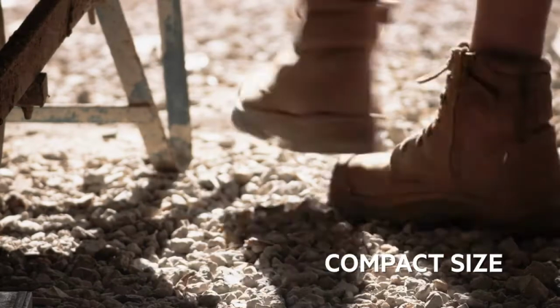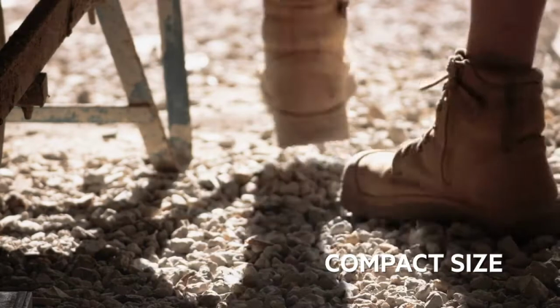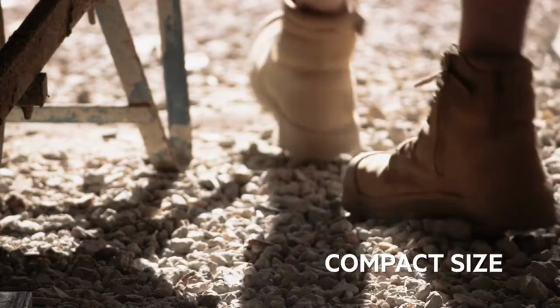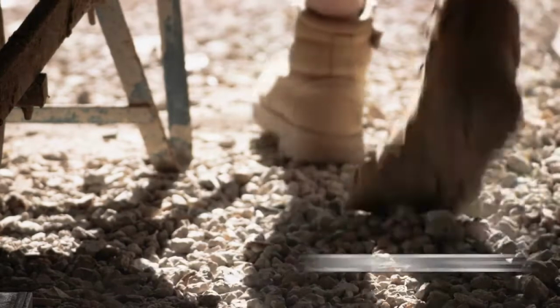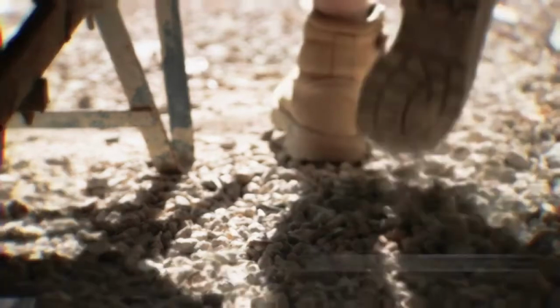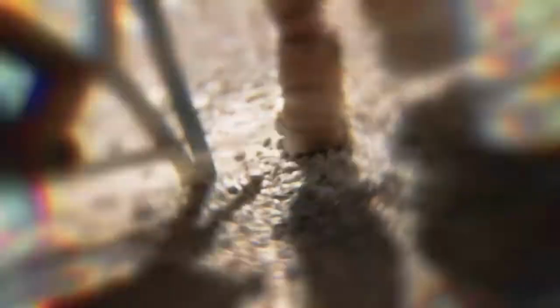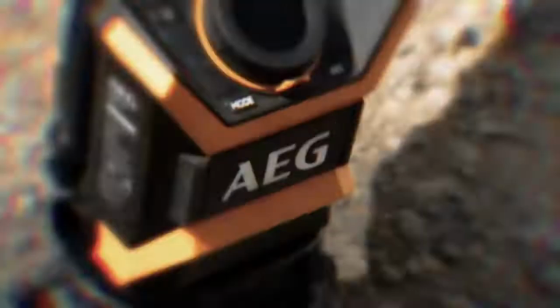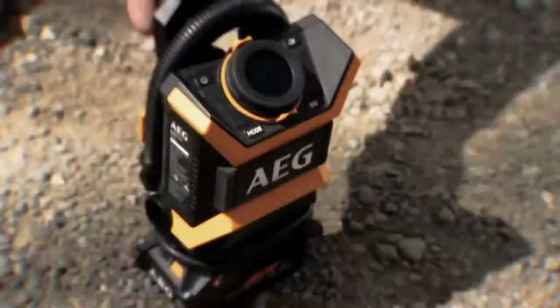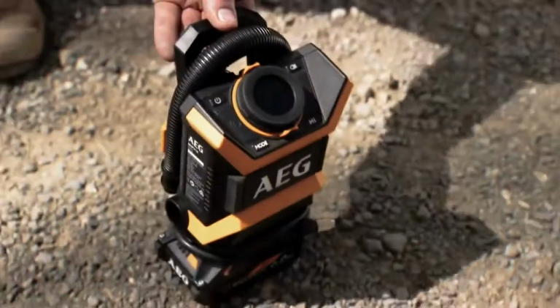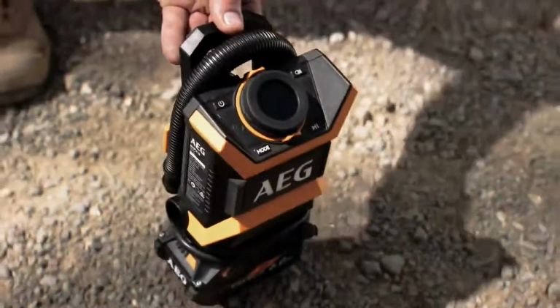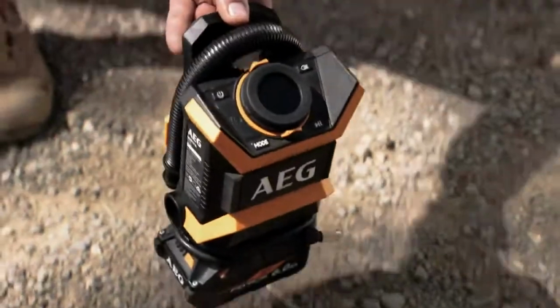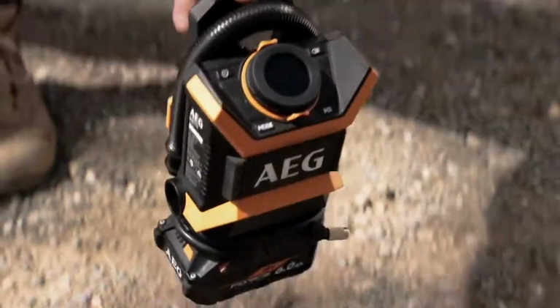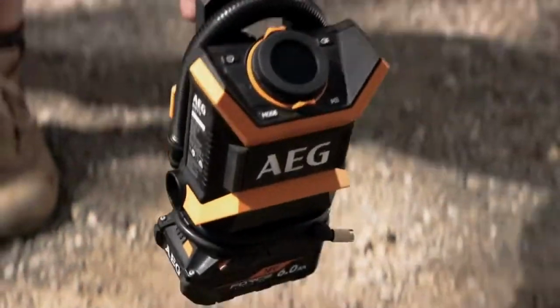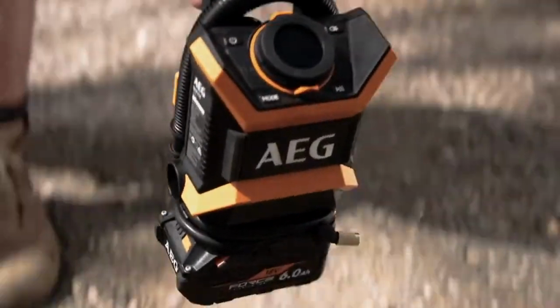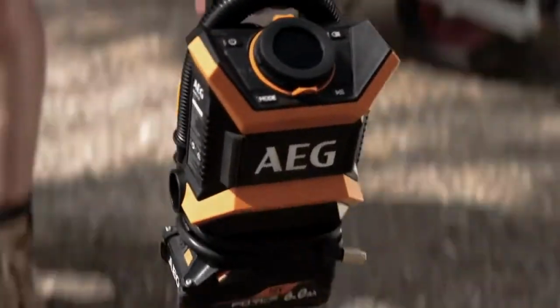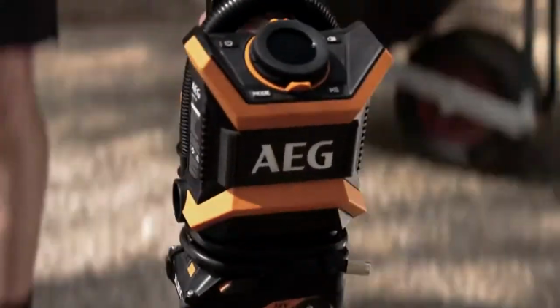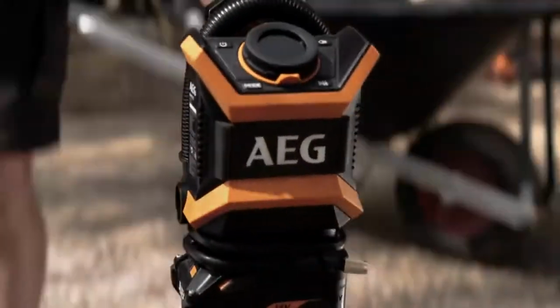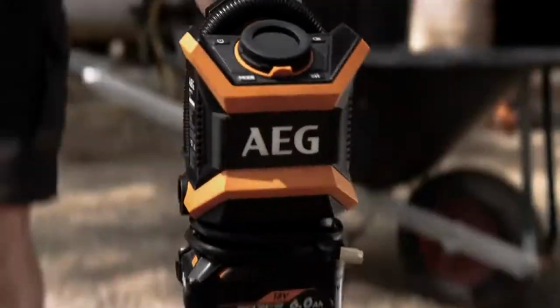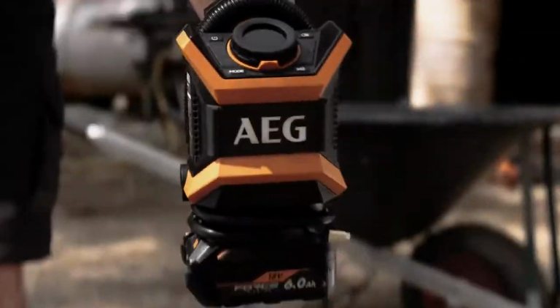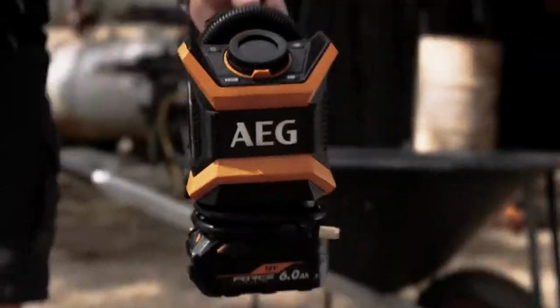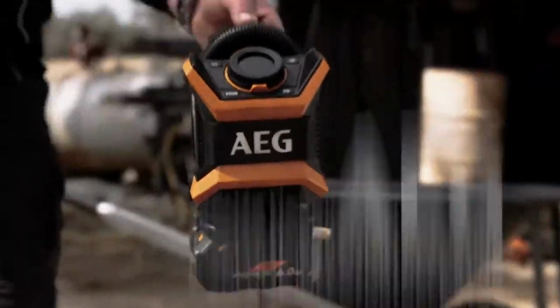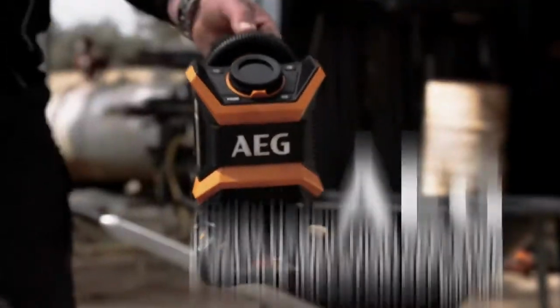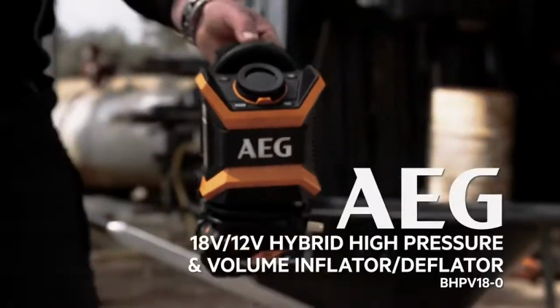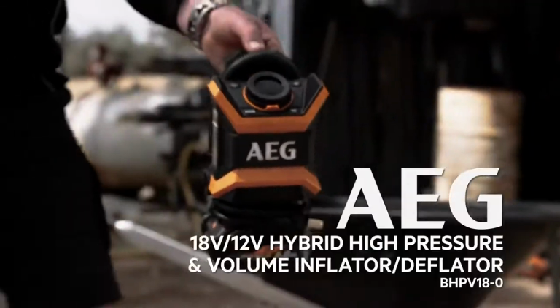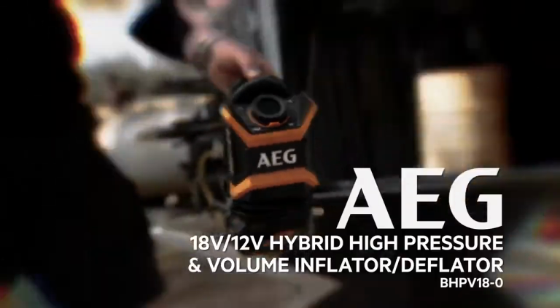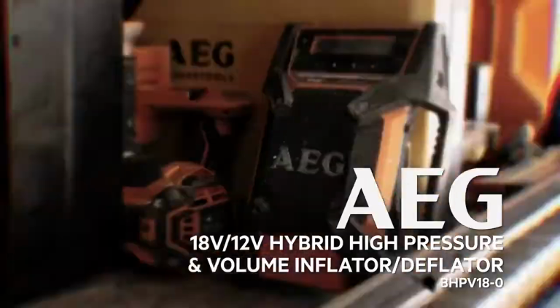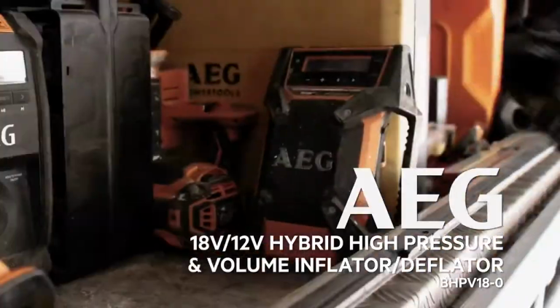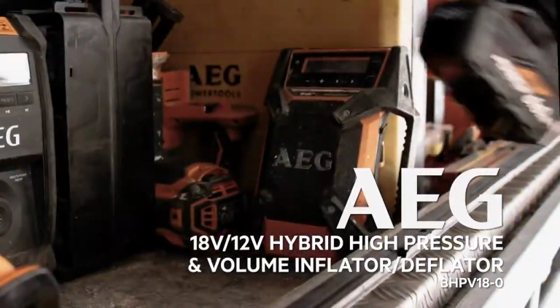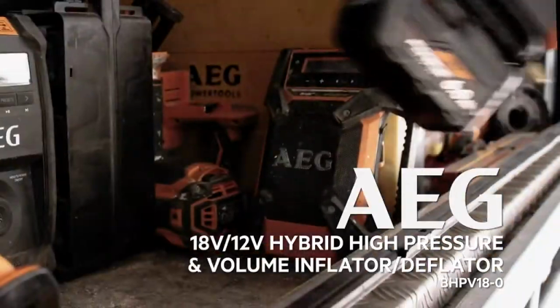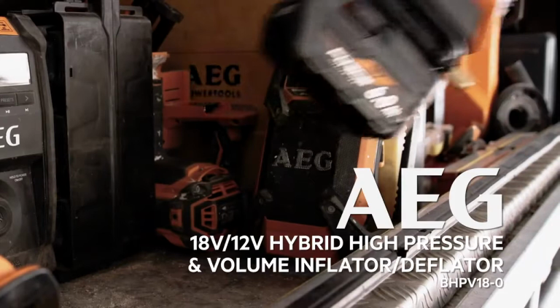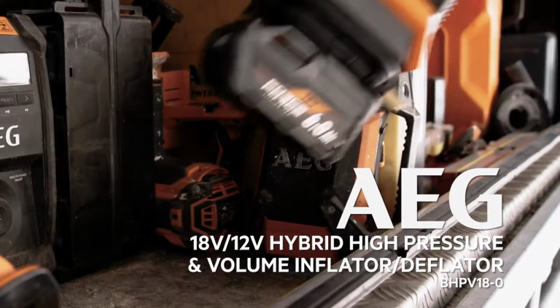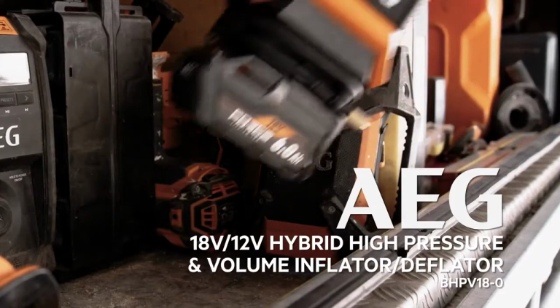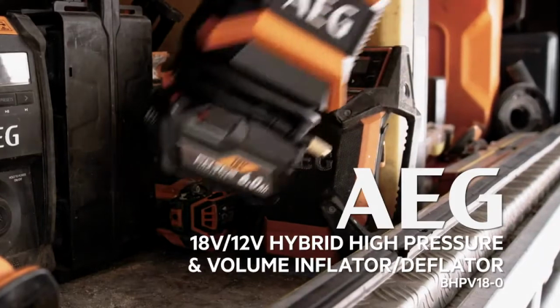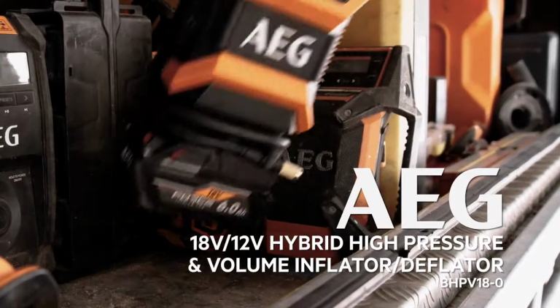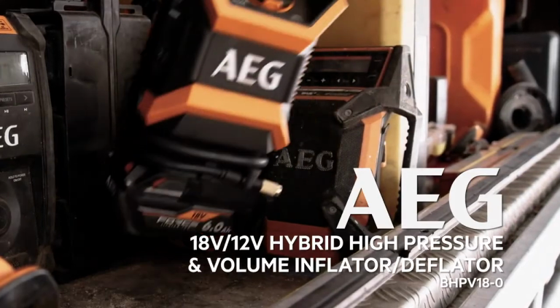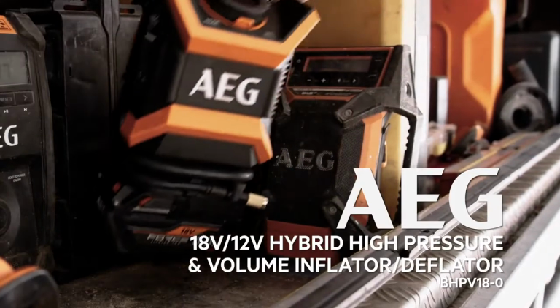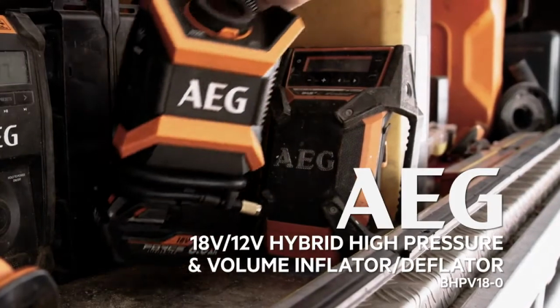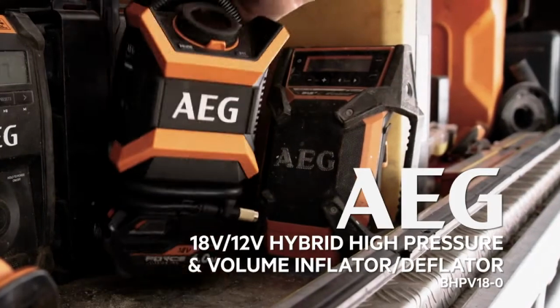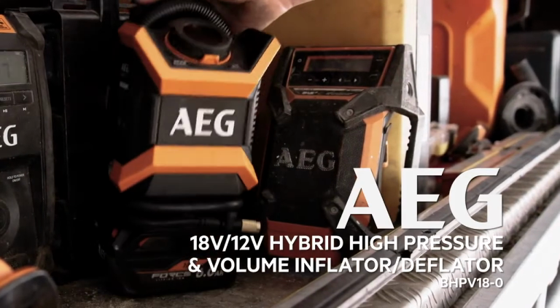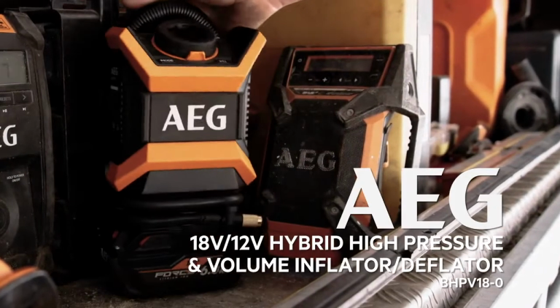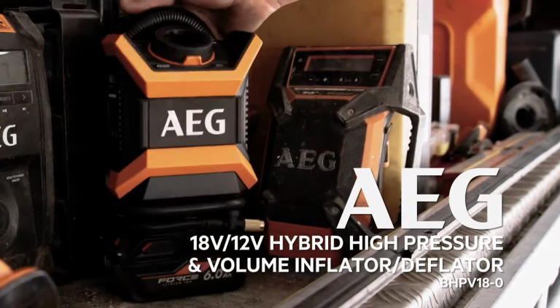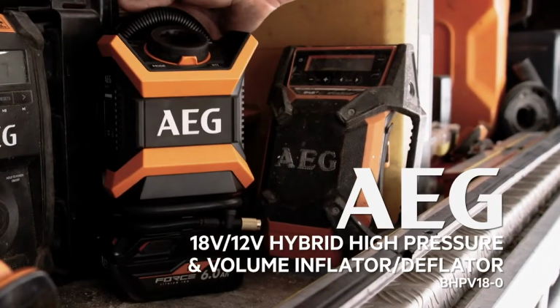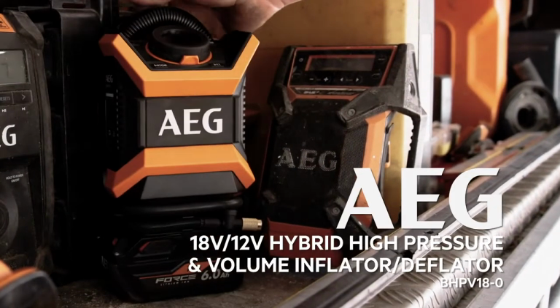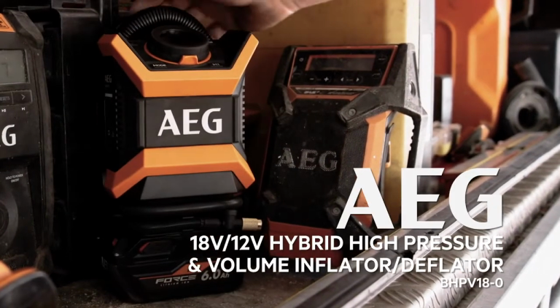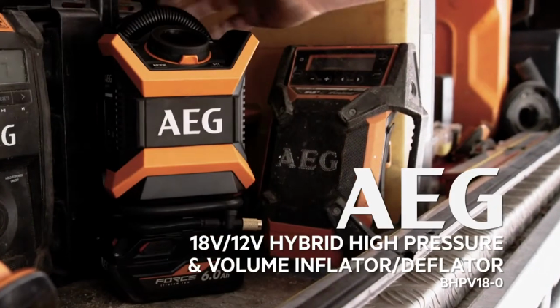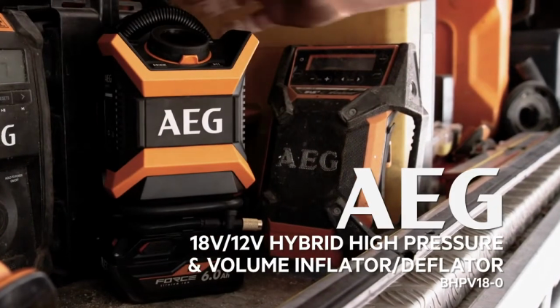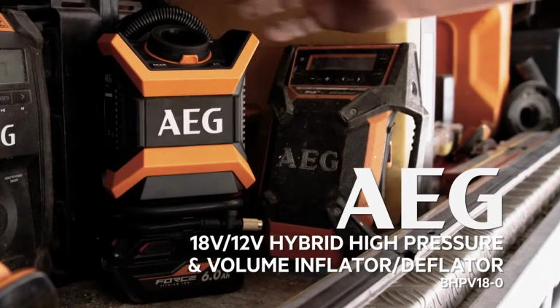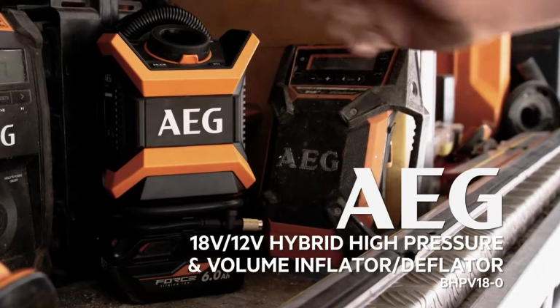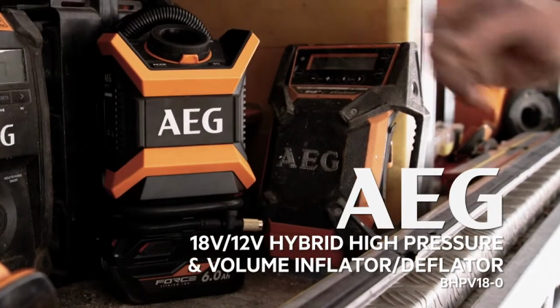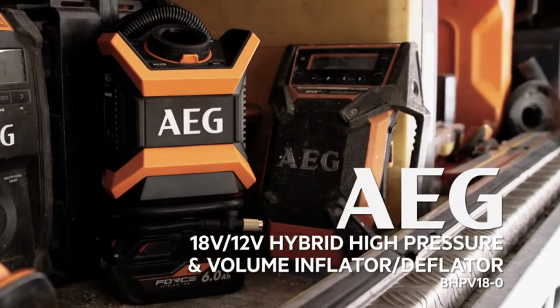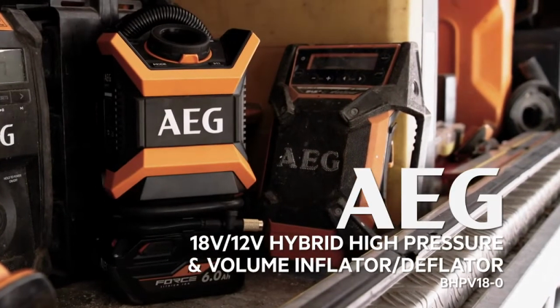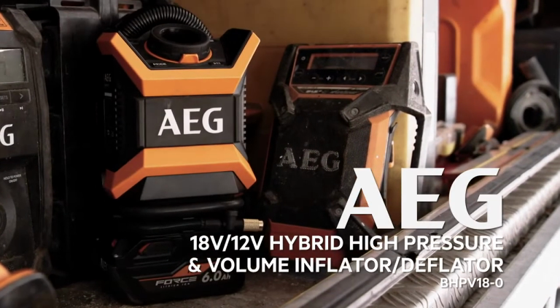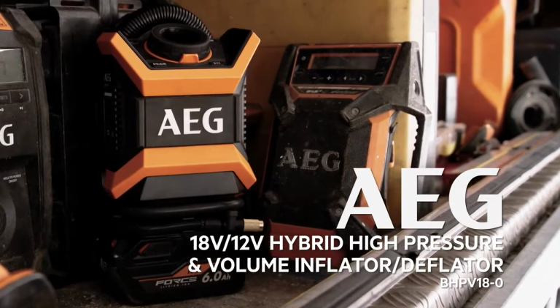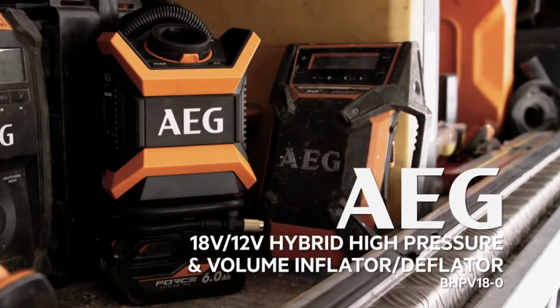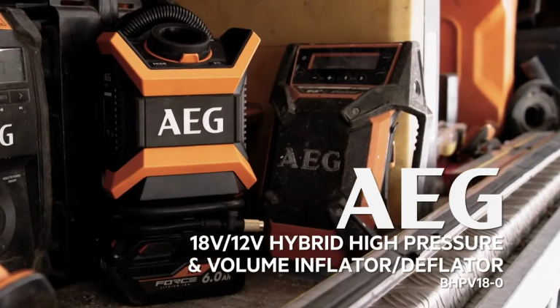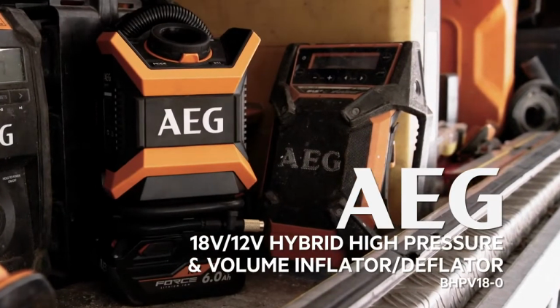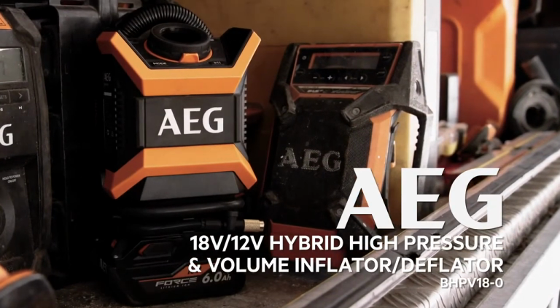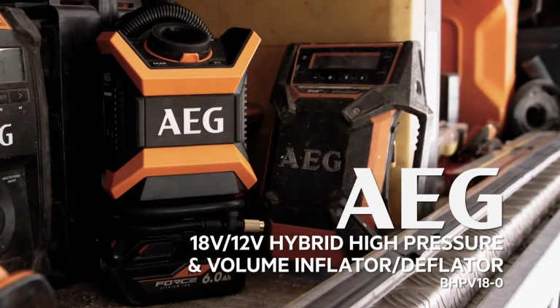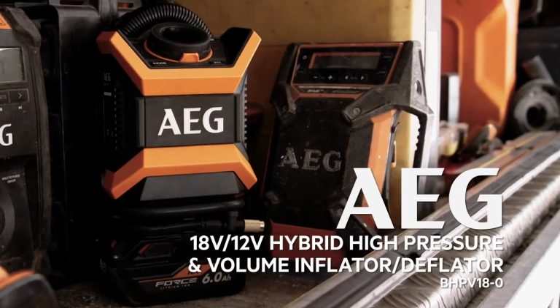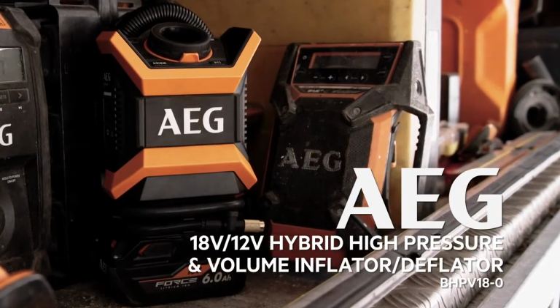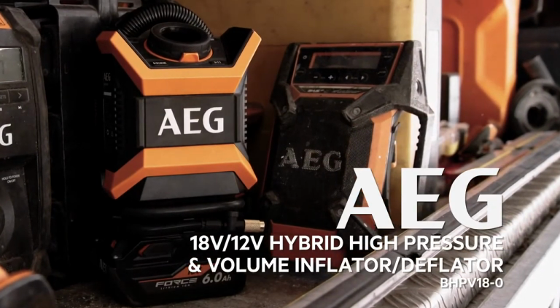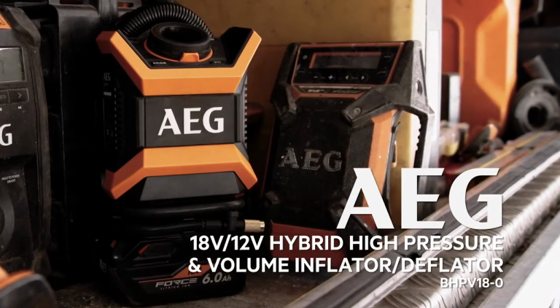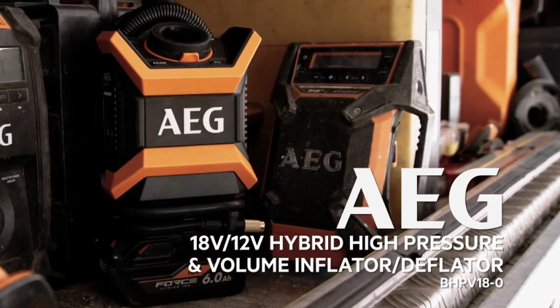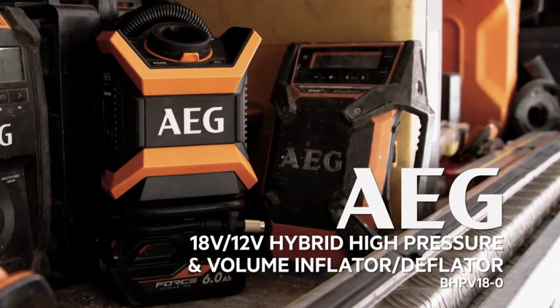Get pumped up about the high pressure and volume inflator deflator from AEG. It won't let you down unless you want it to.